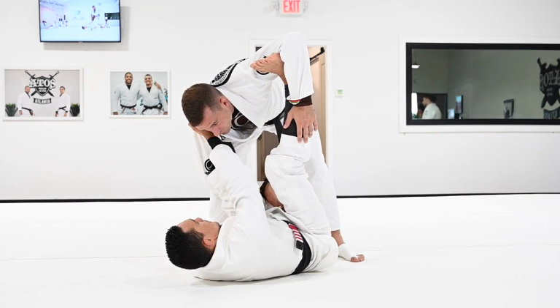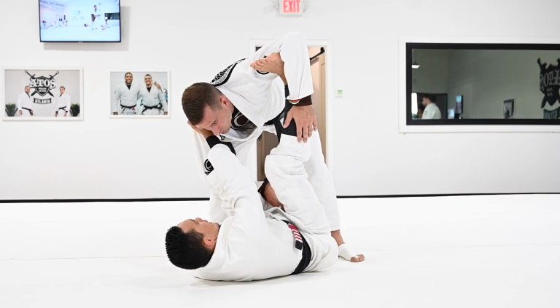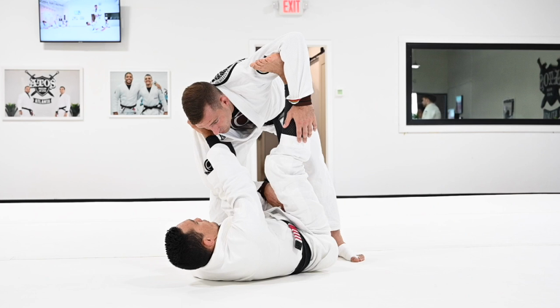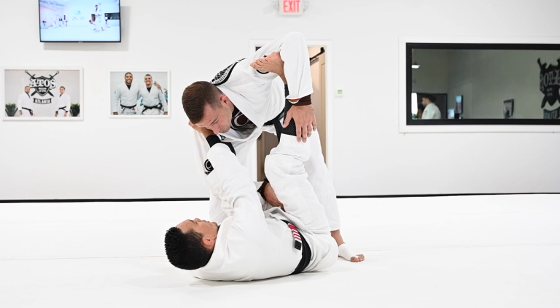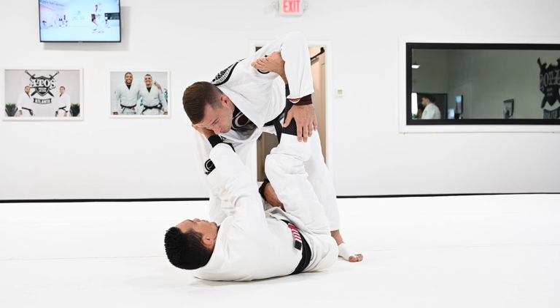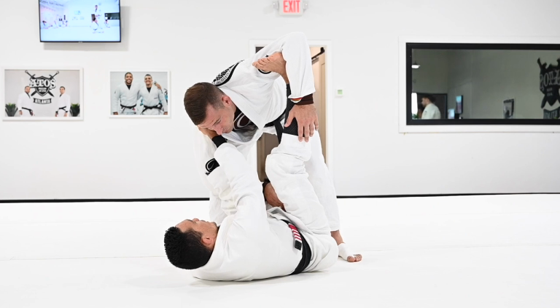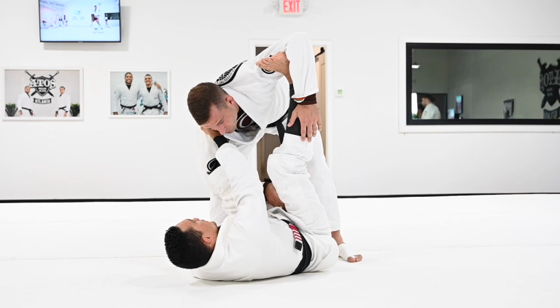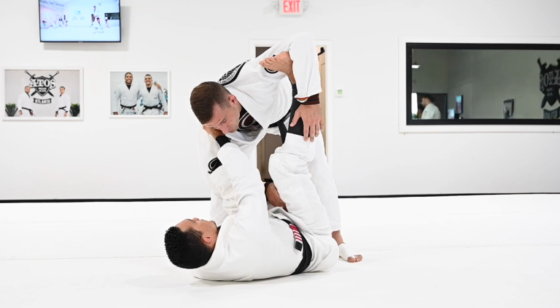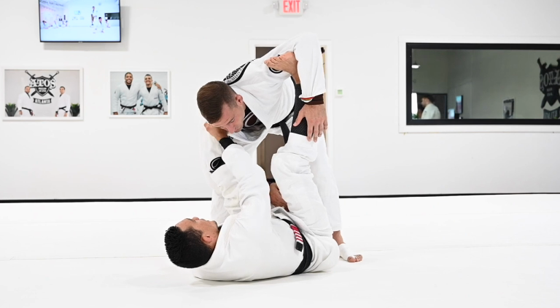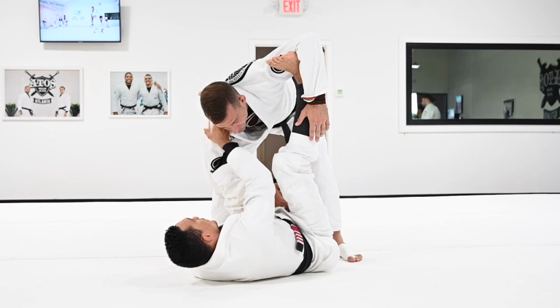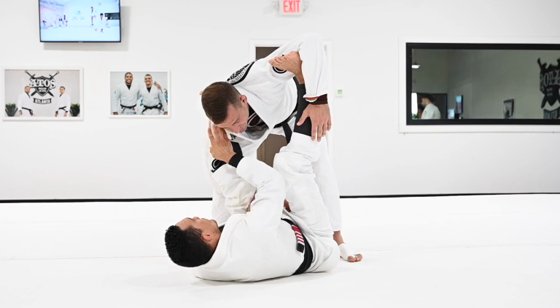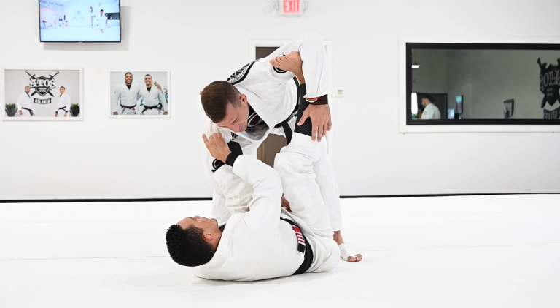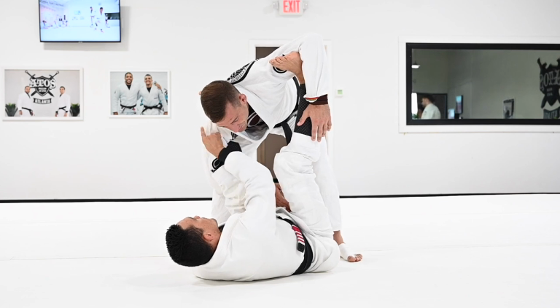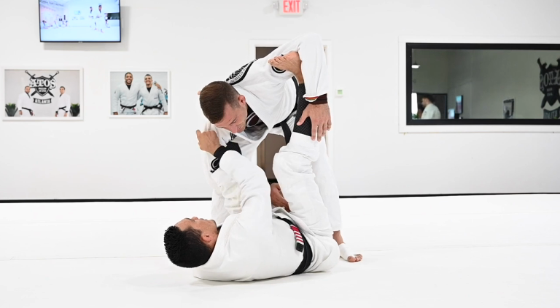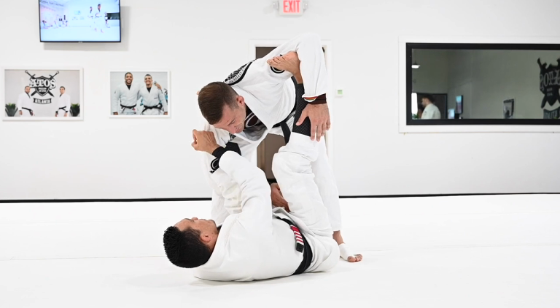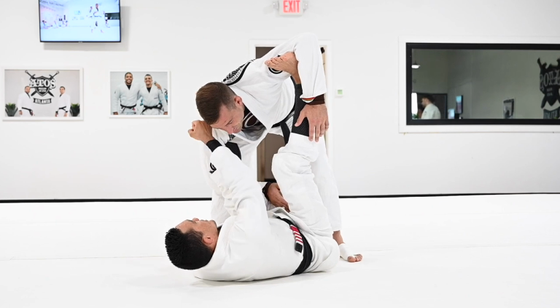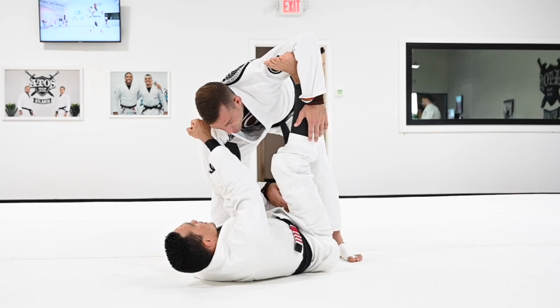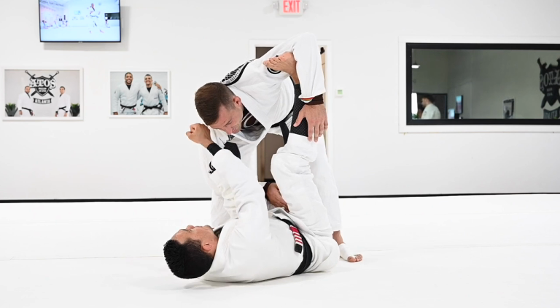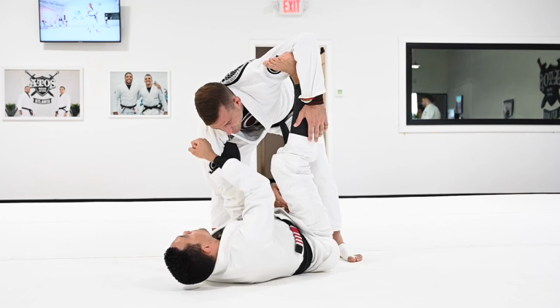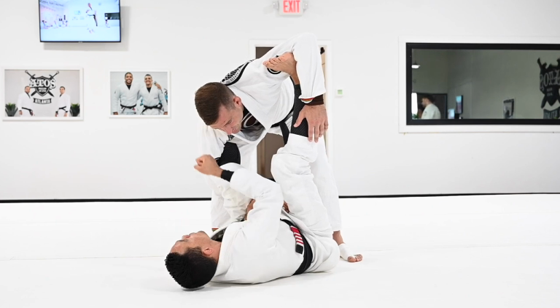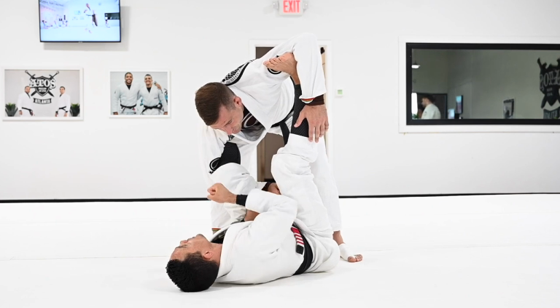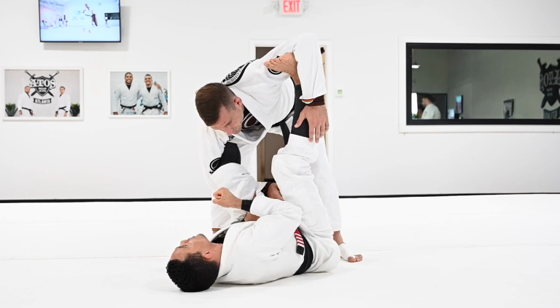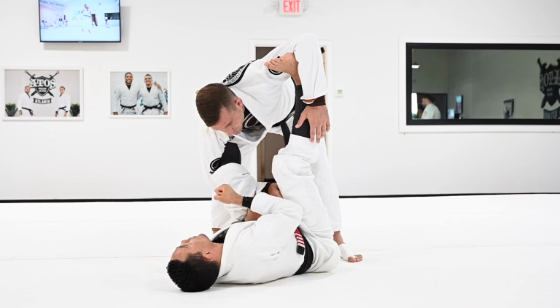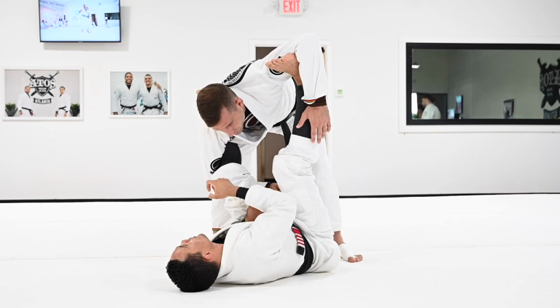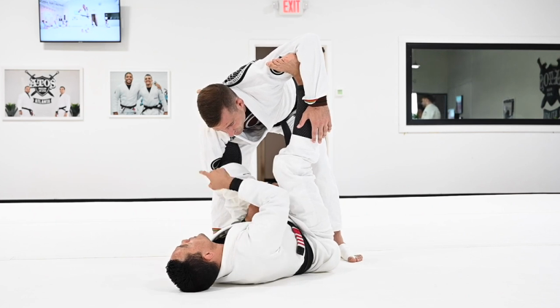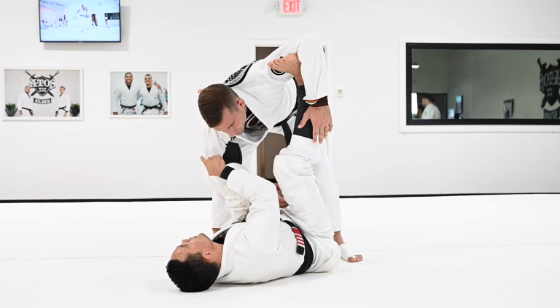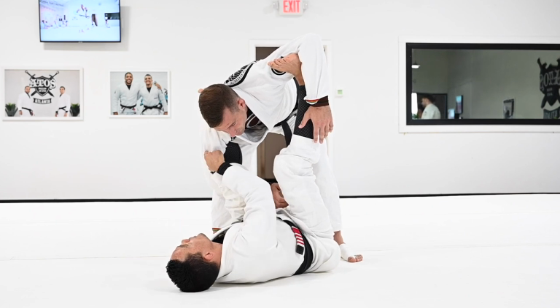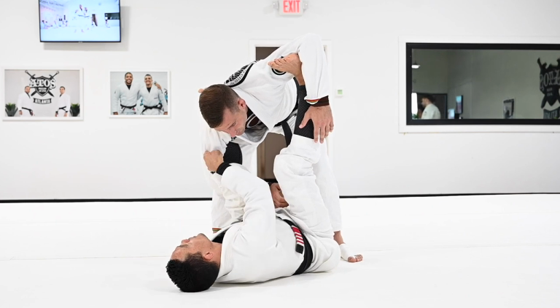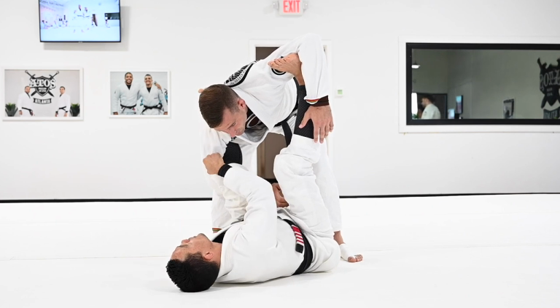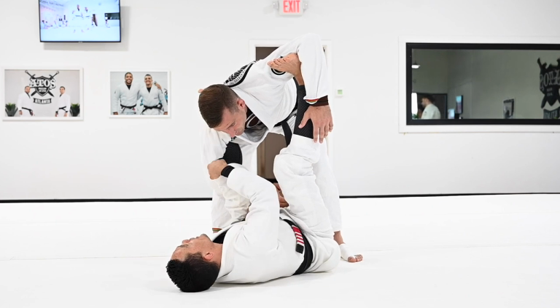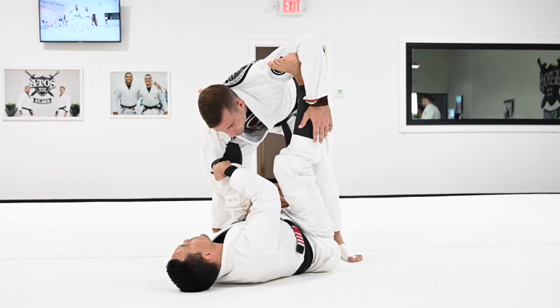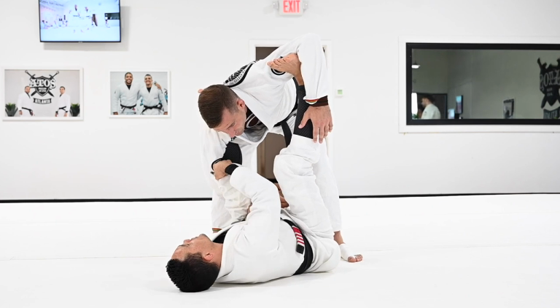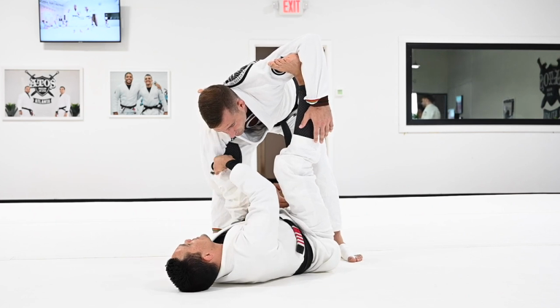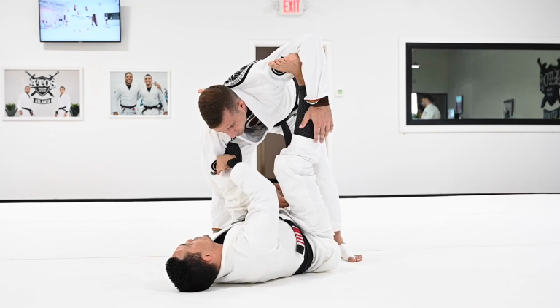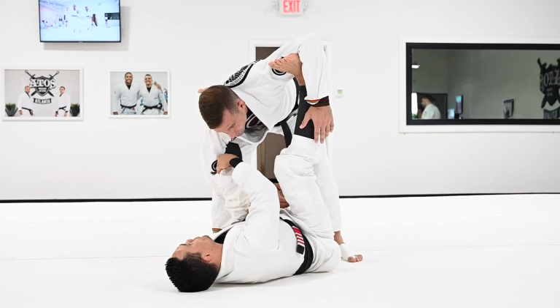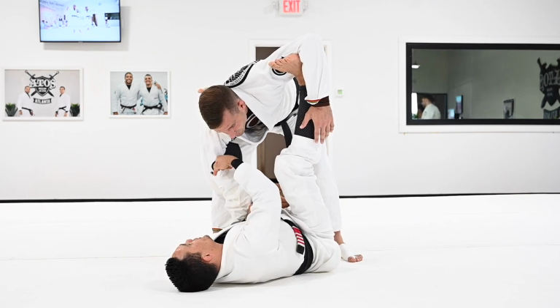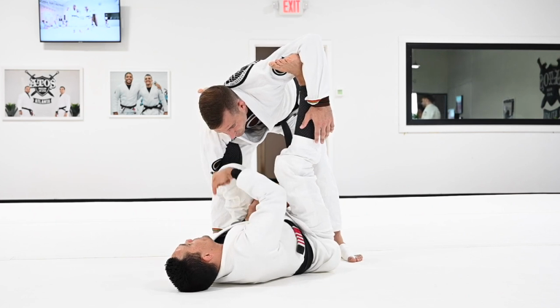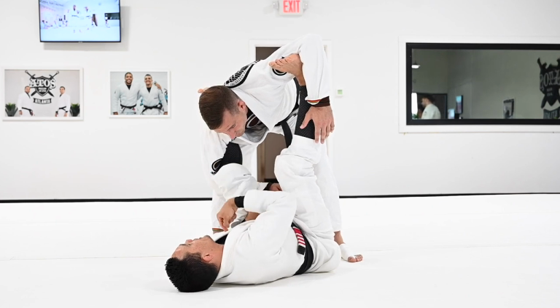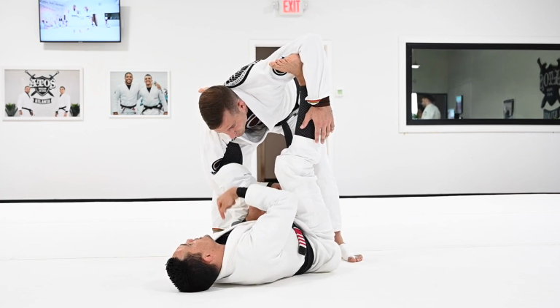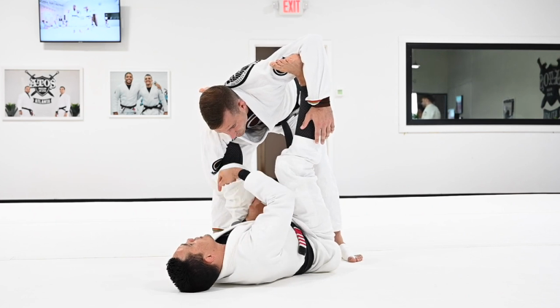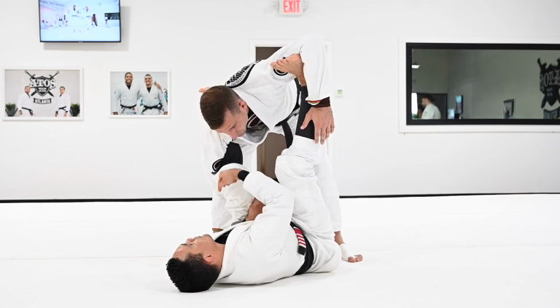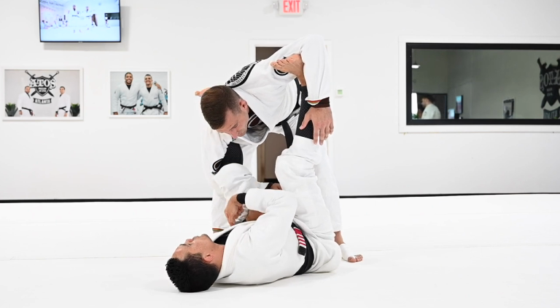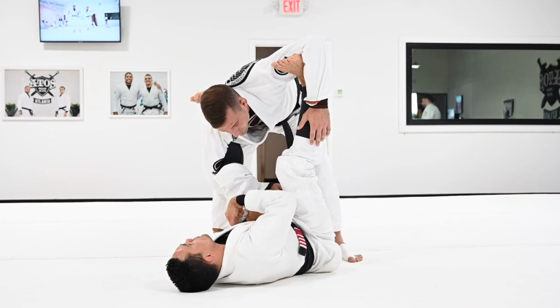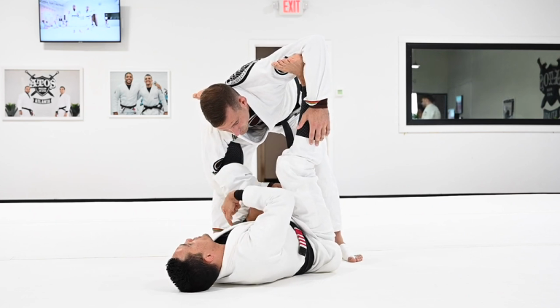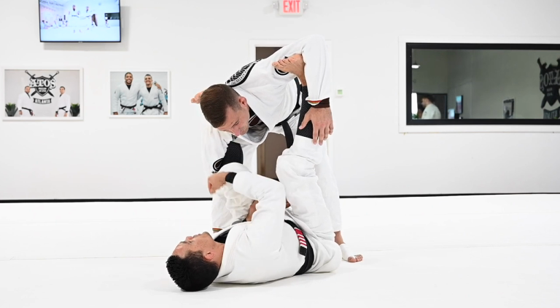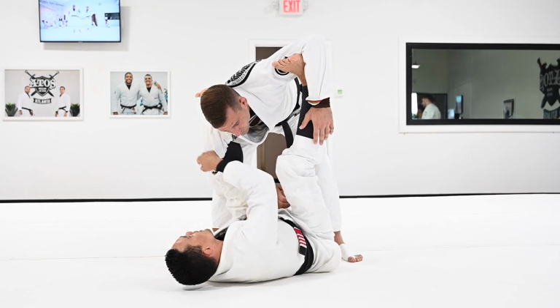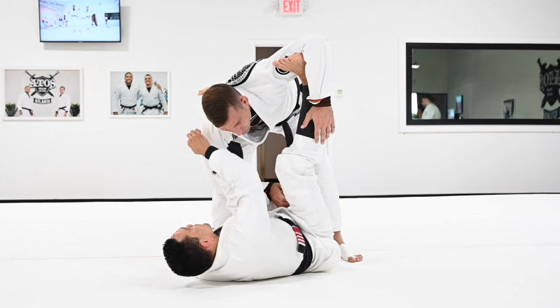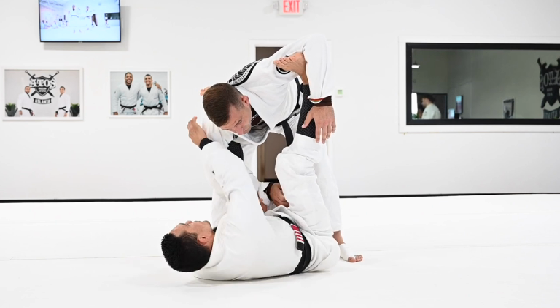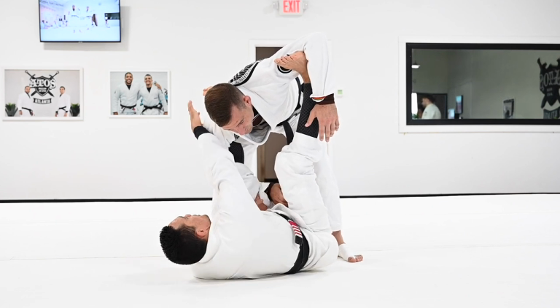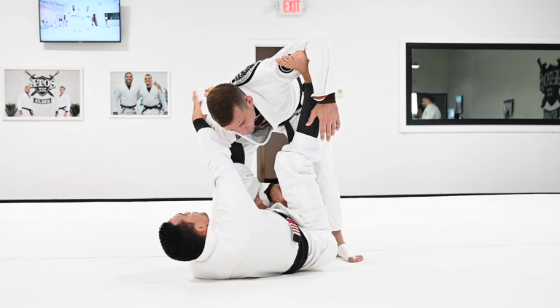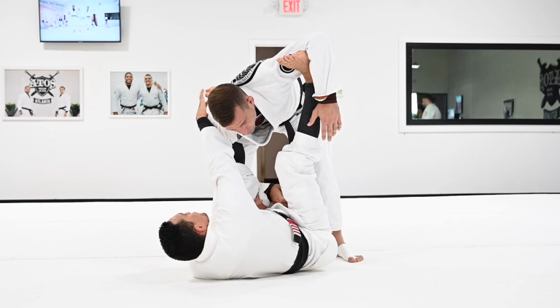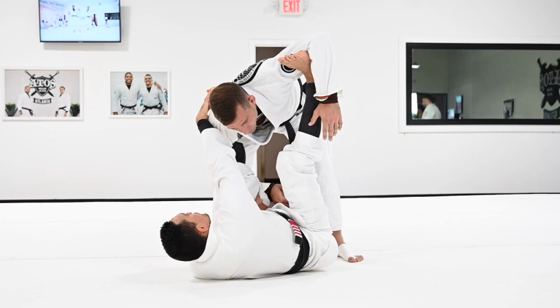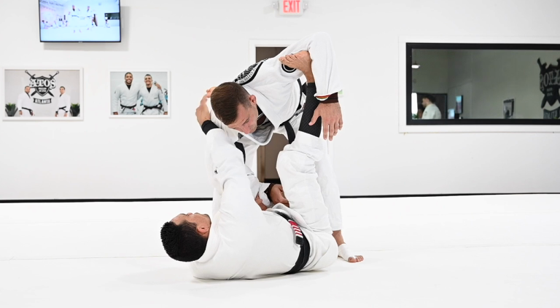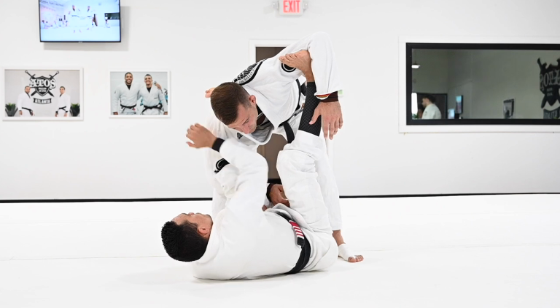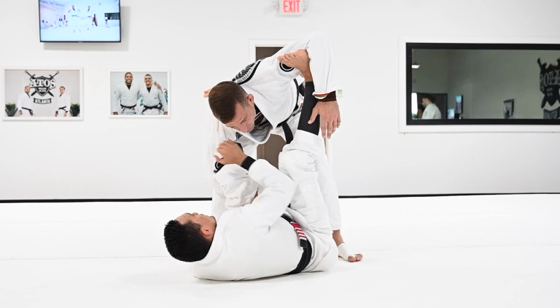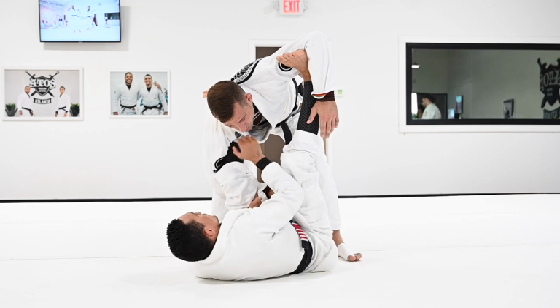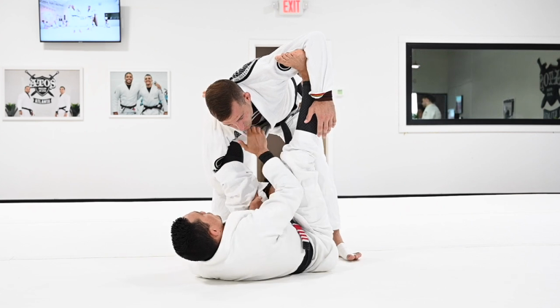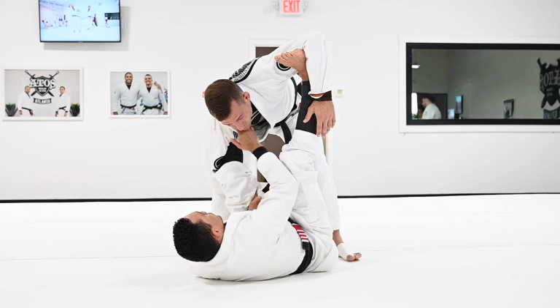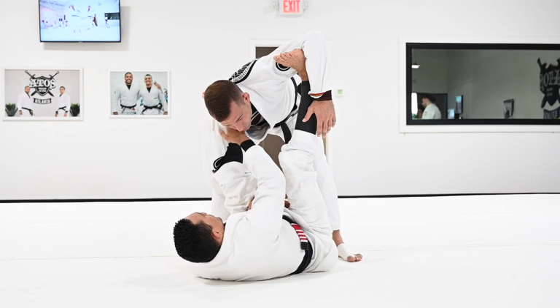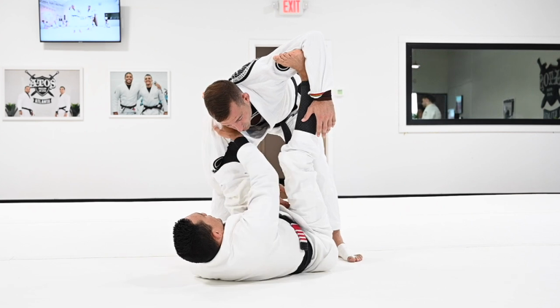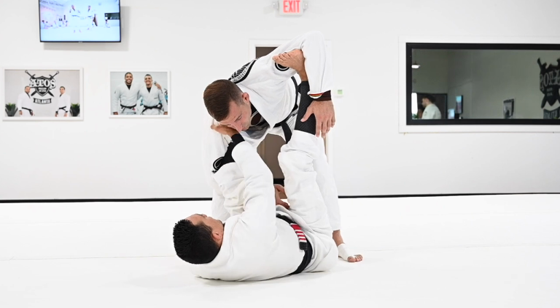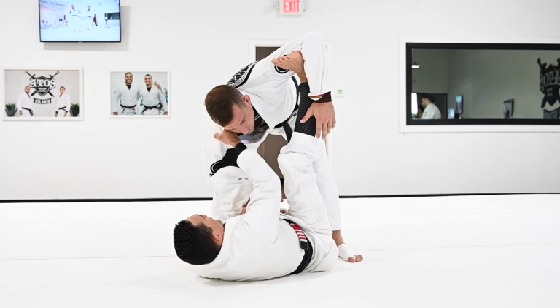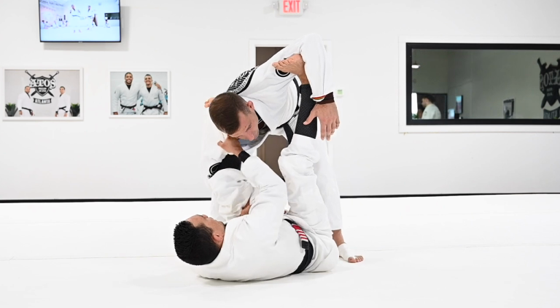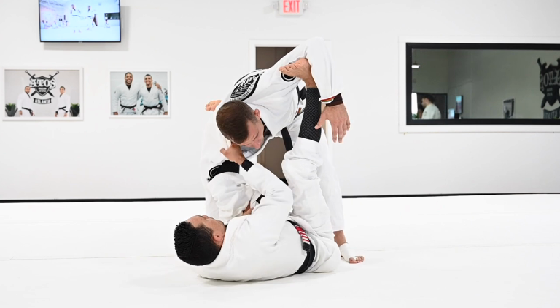When you switch, pay attention — I'm going to let go of the sleeve and go to his collar, cross-gripping the collar. I'm going to bring him down, and at the same time I pull the collar, I'm going to start to bring my knee close to my chest. I'm going to use this hook to bring him down.